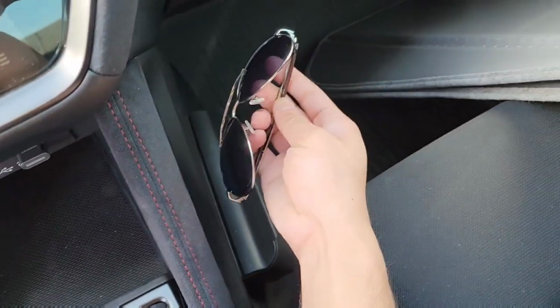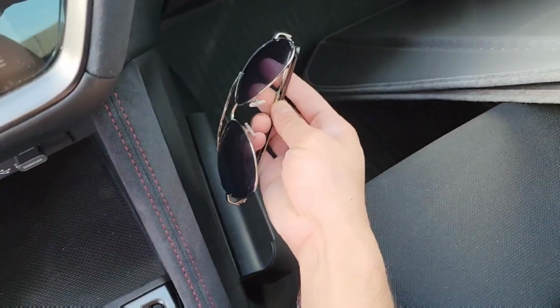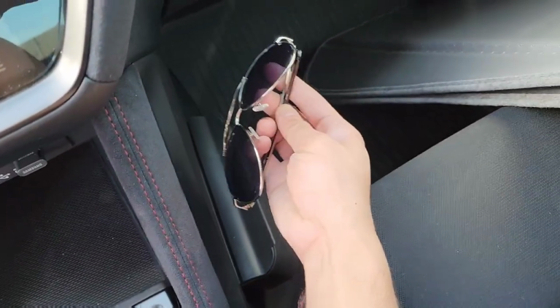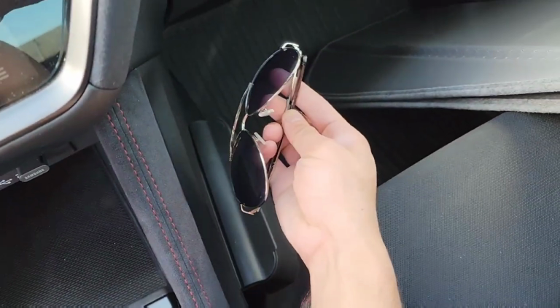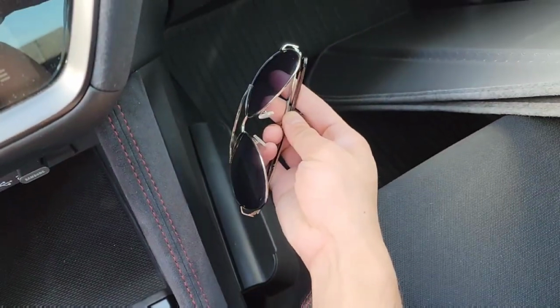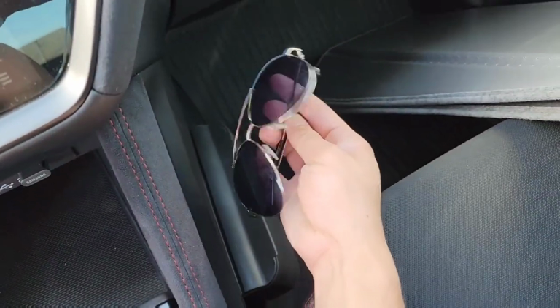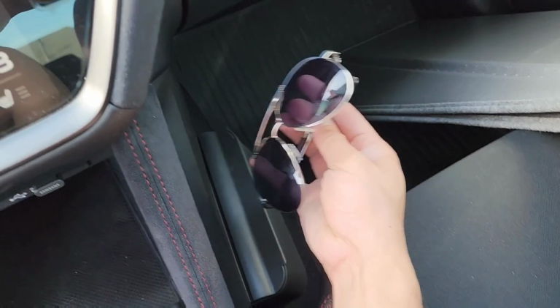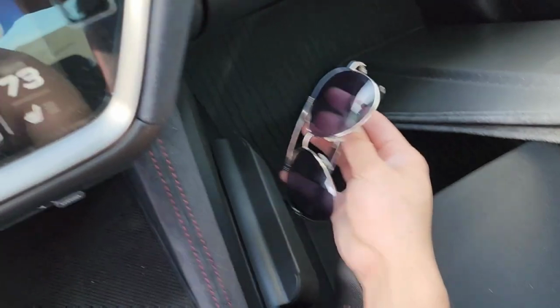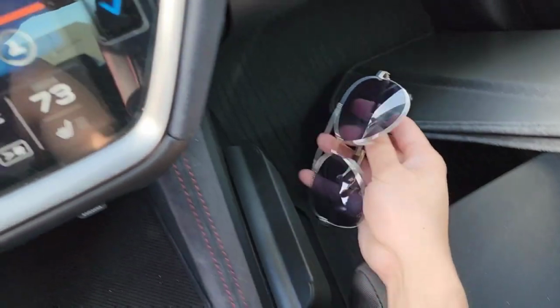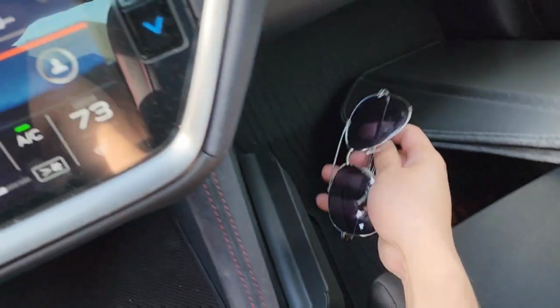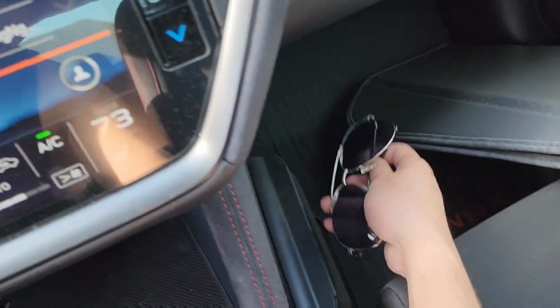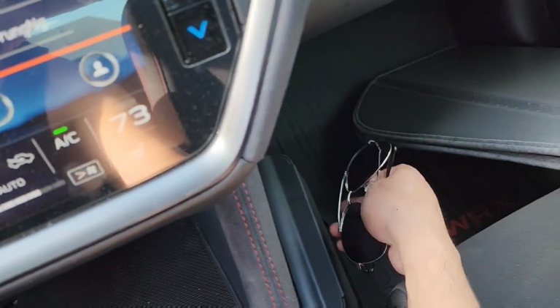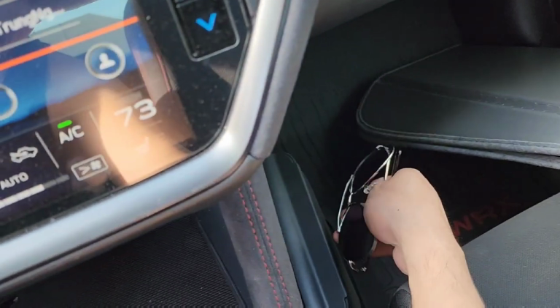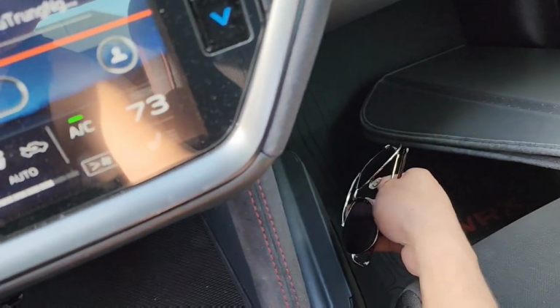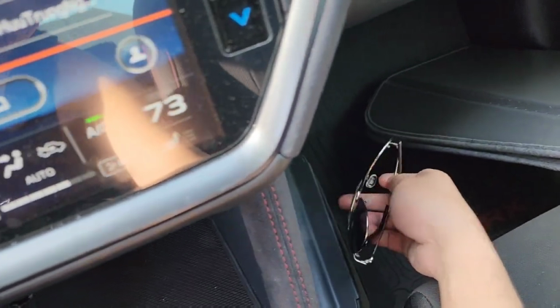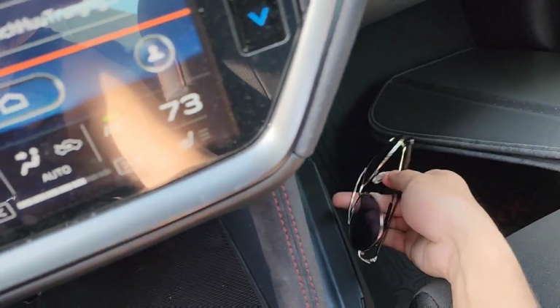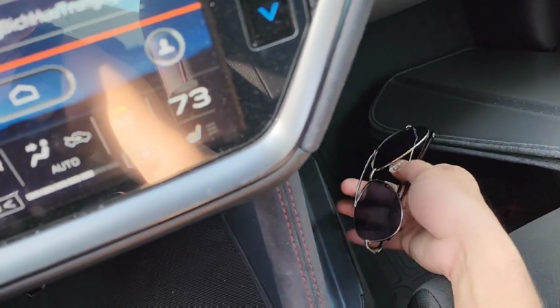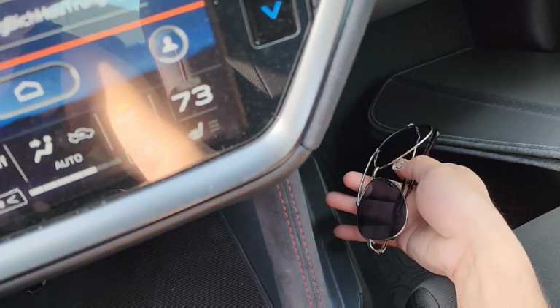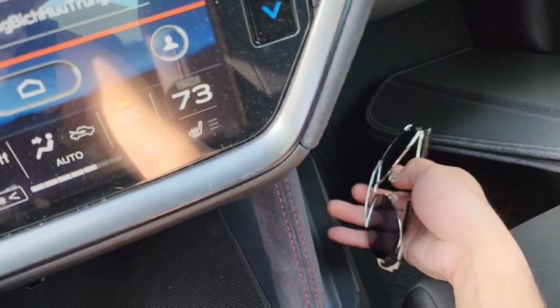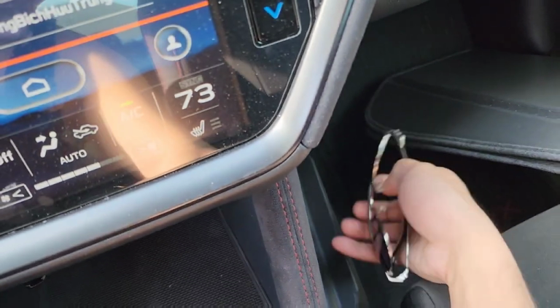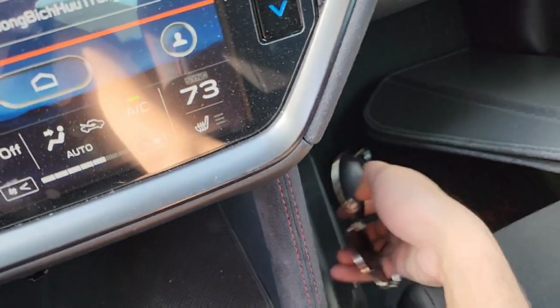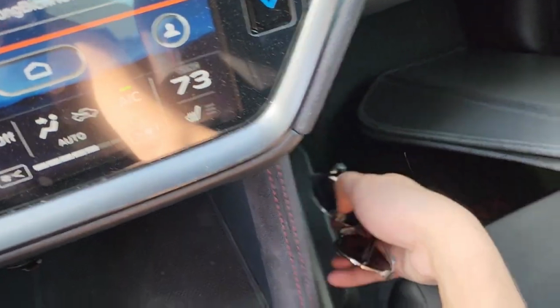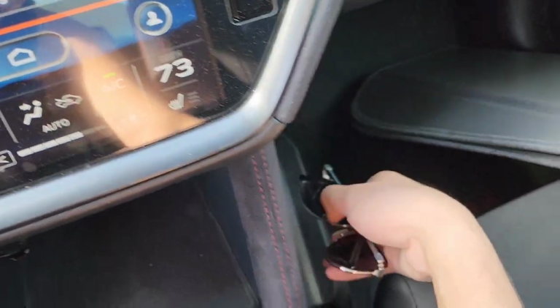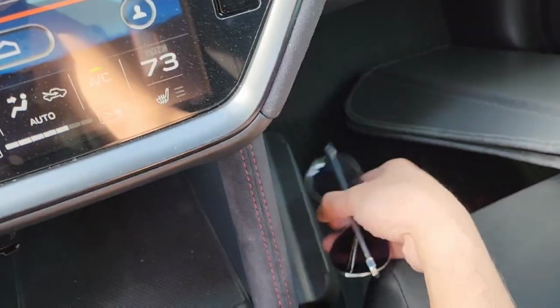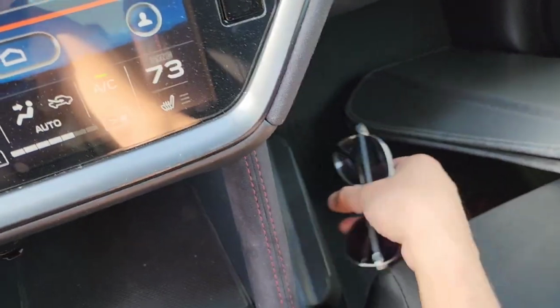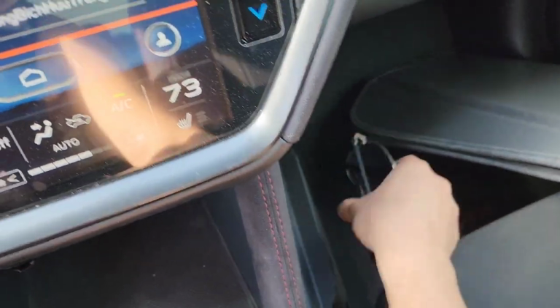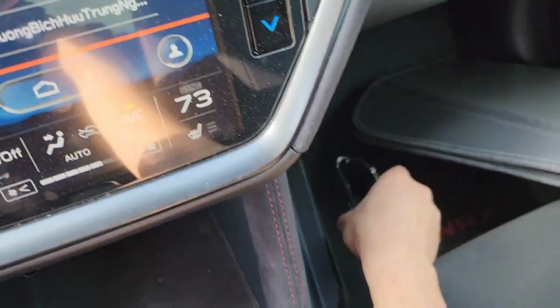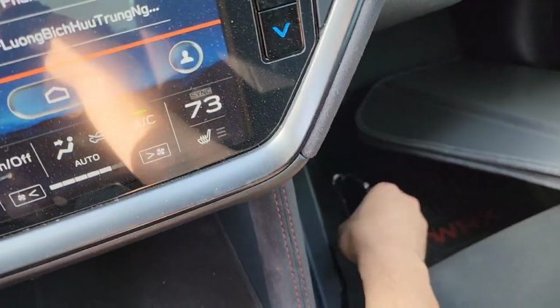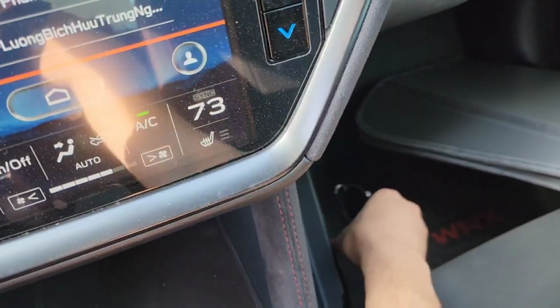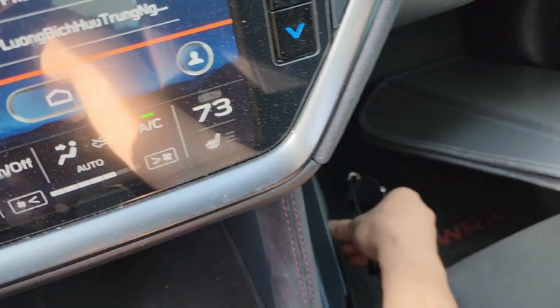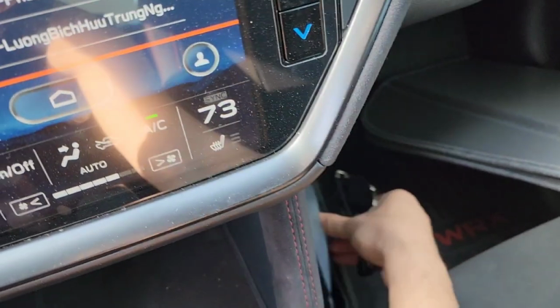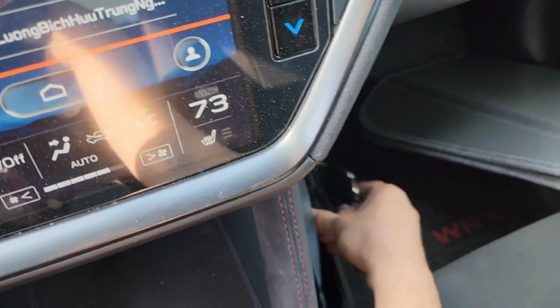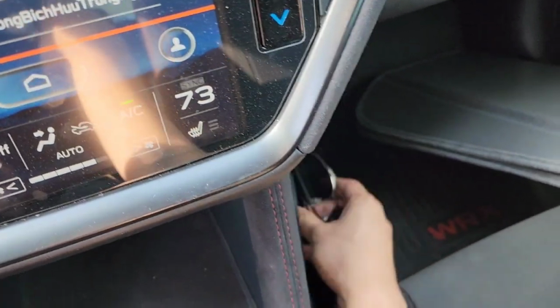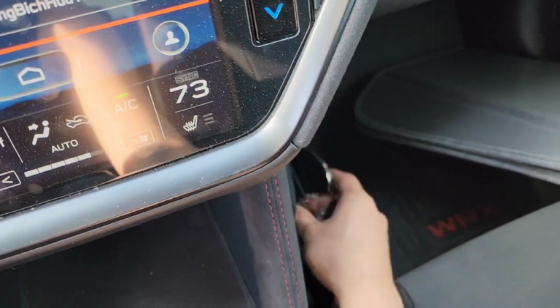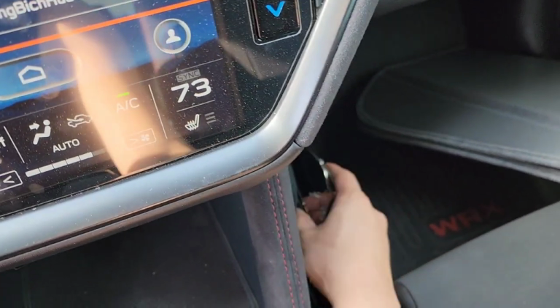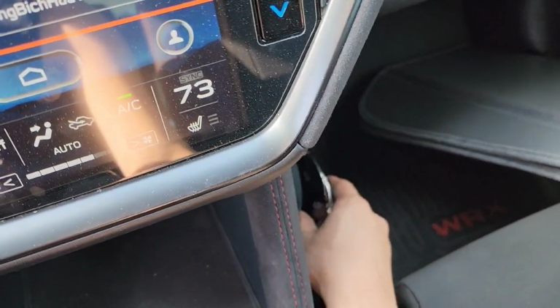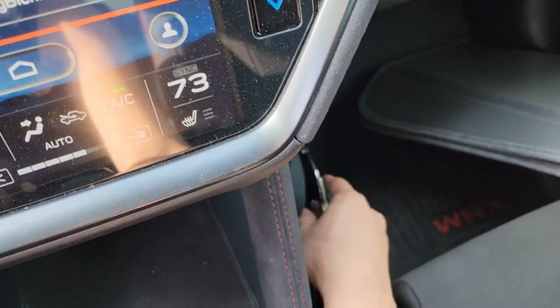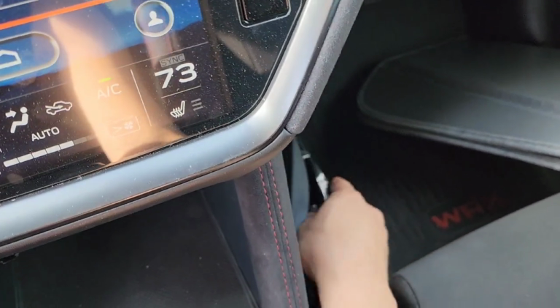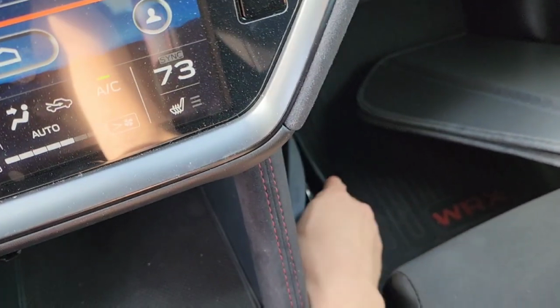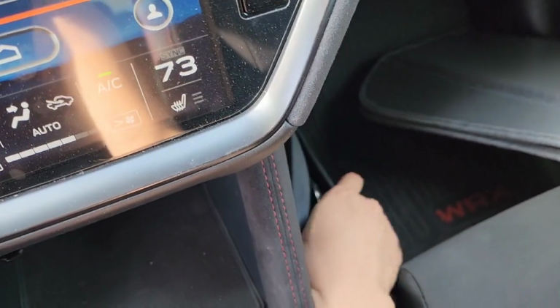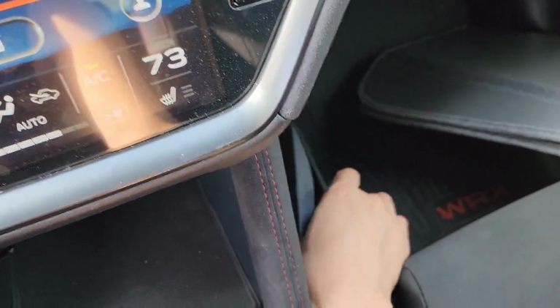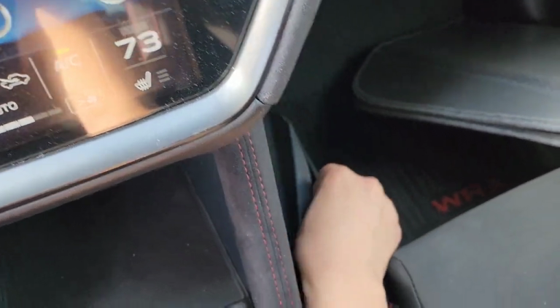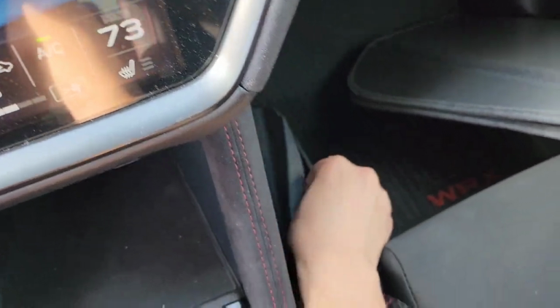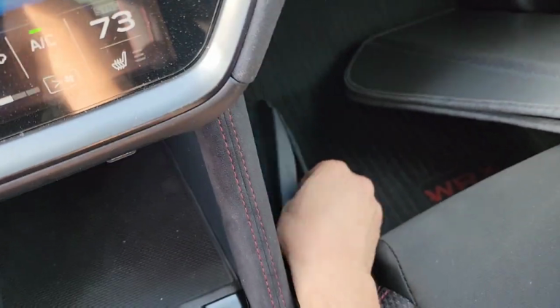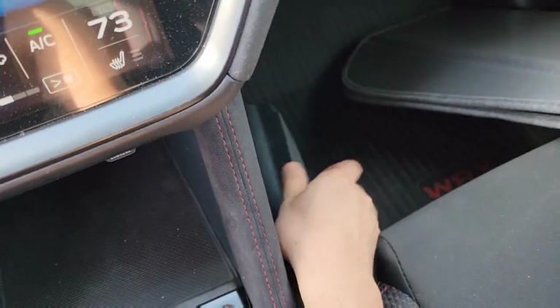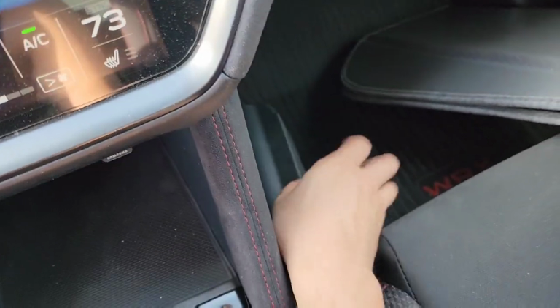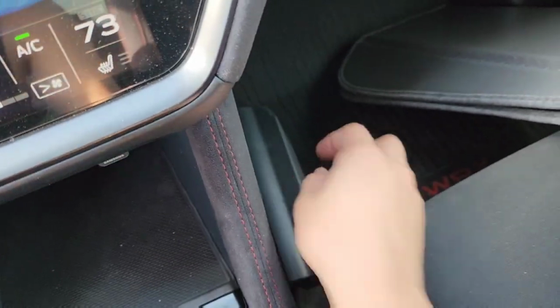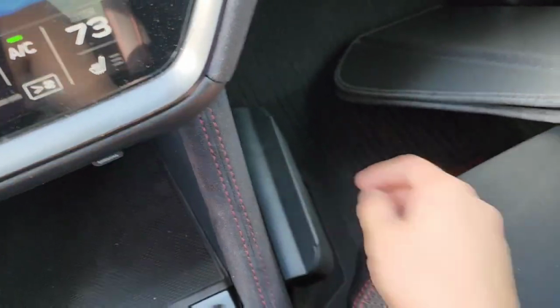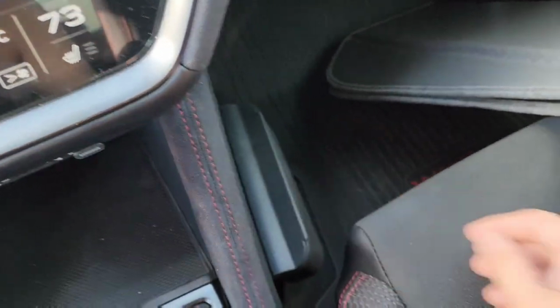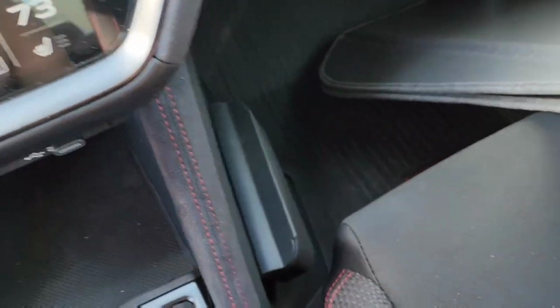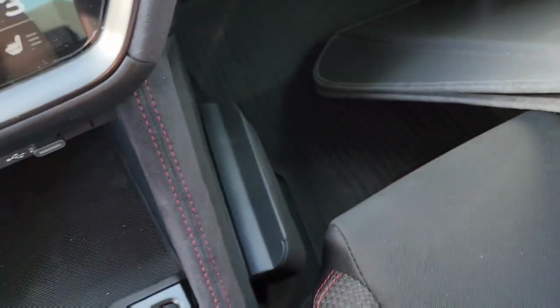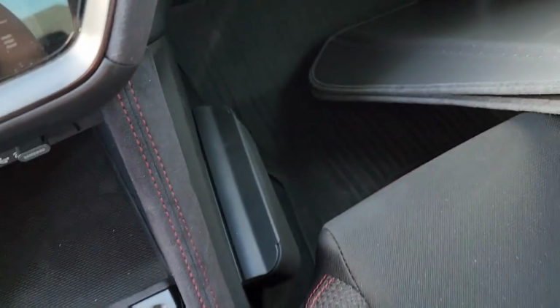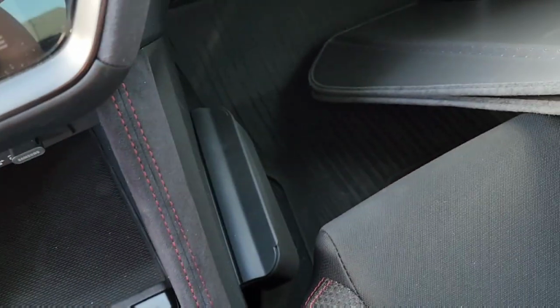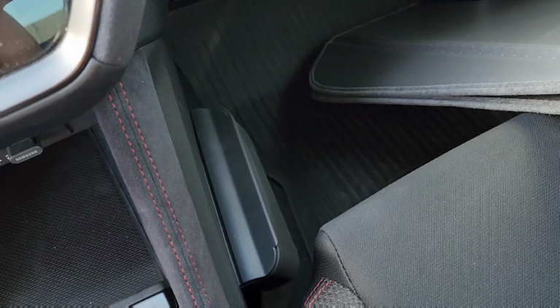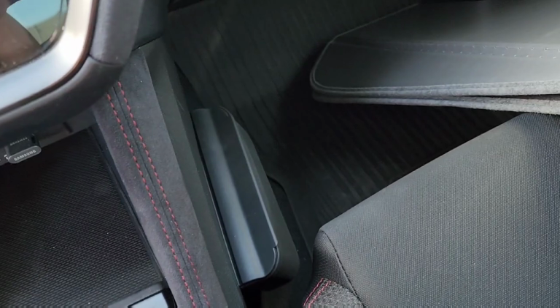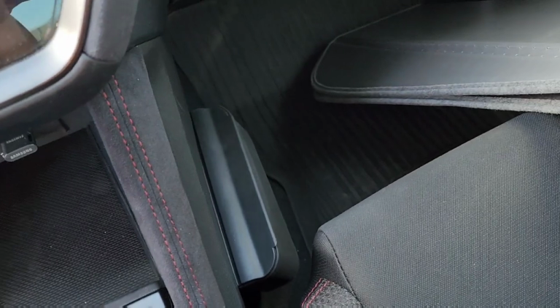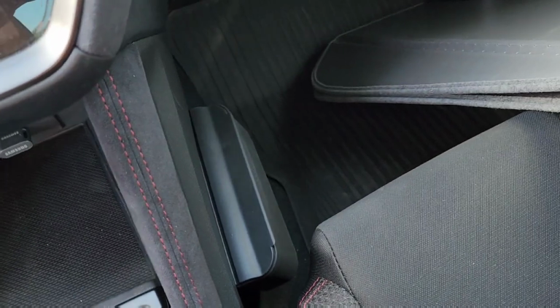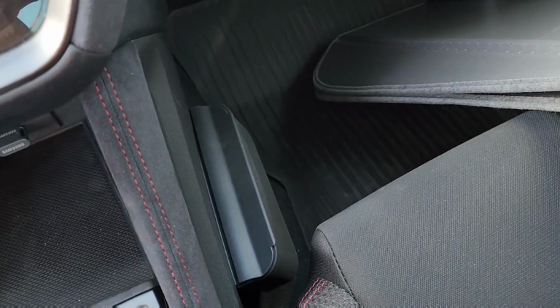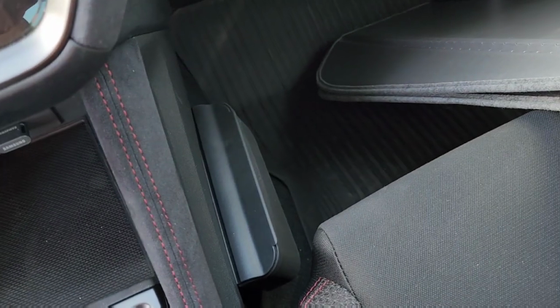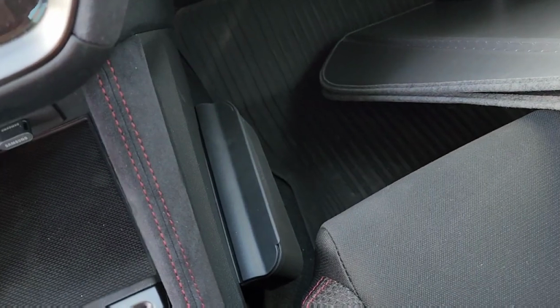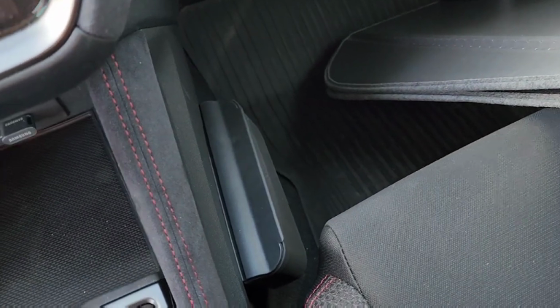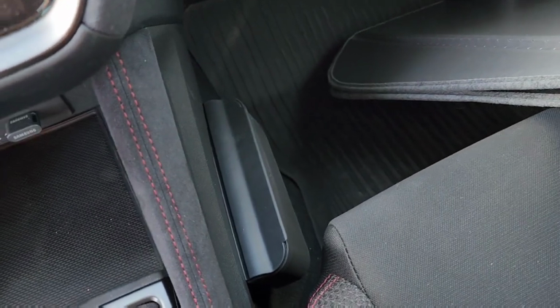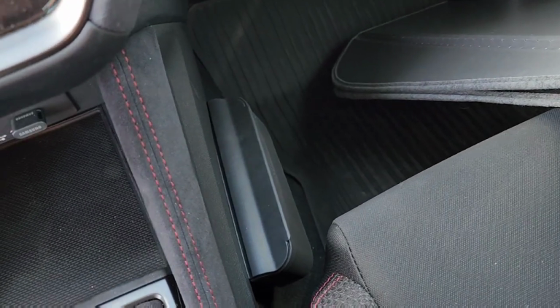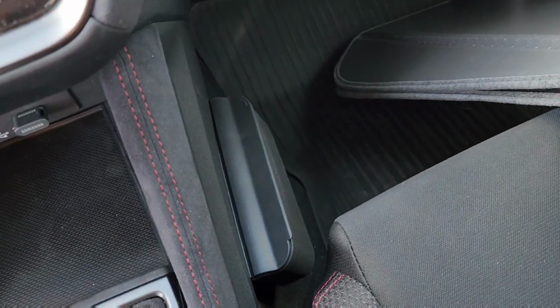There's a half-size version of this, but it will leave half your sunglasses visible from the outside of the car, which I prefer not to have.